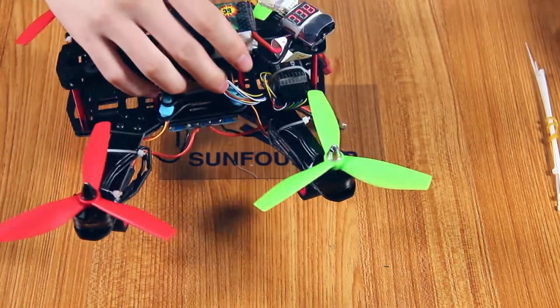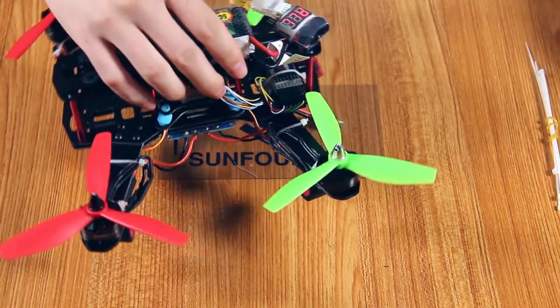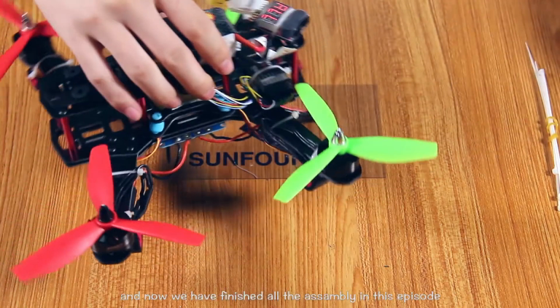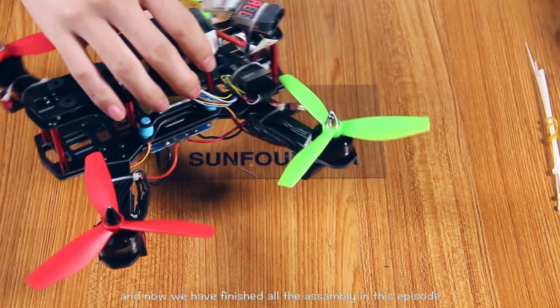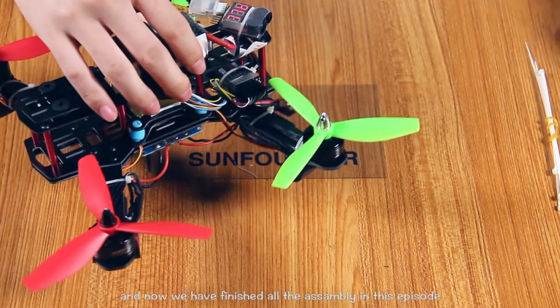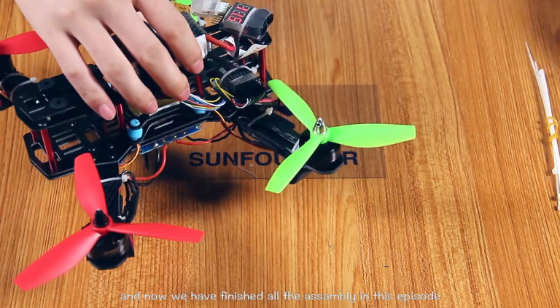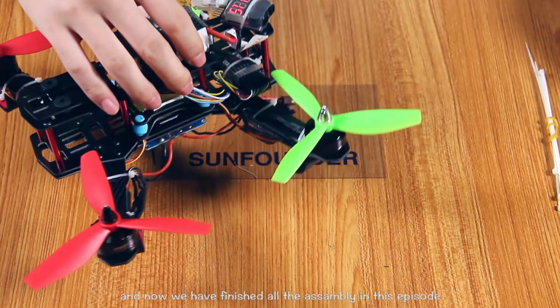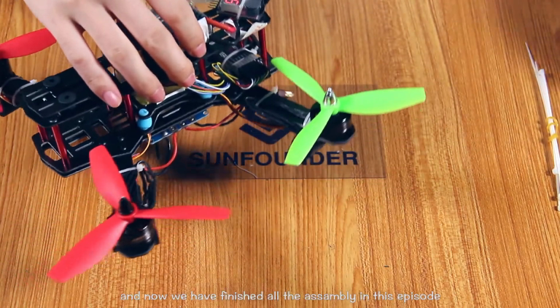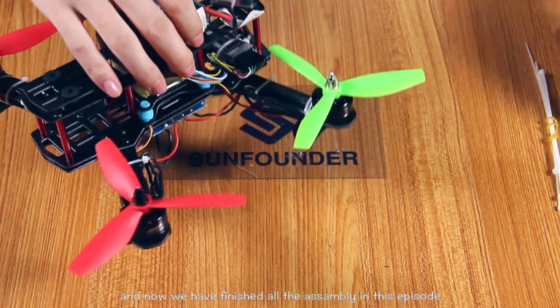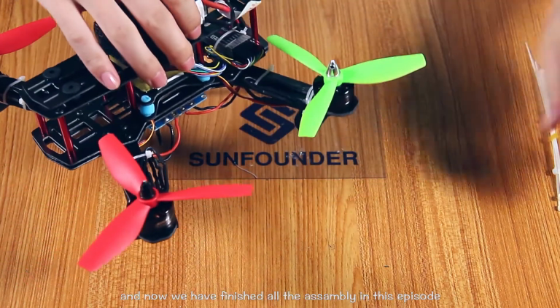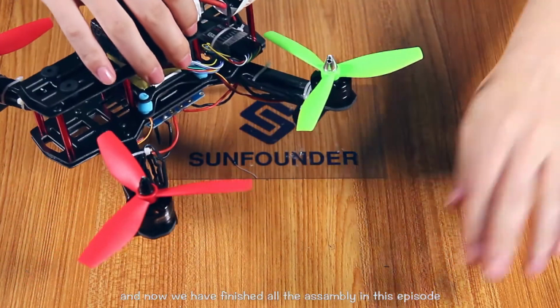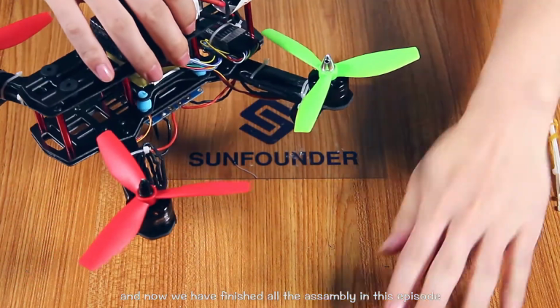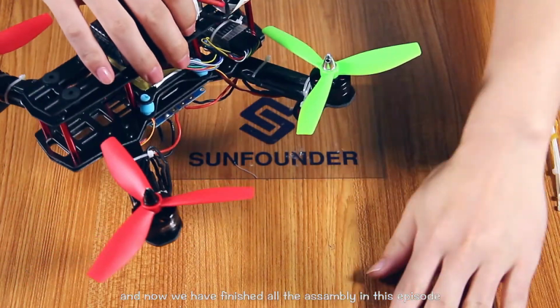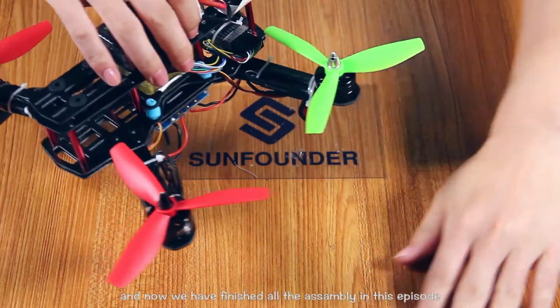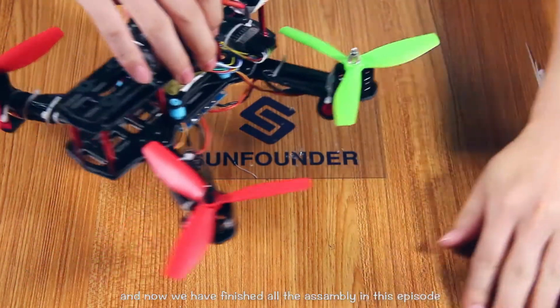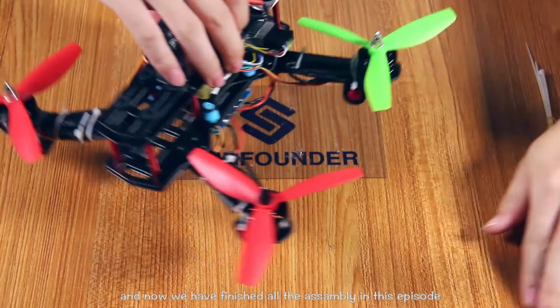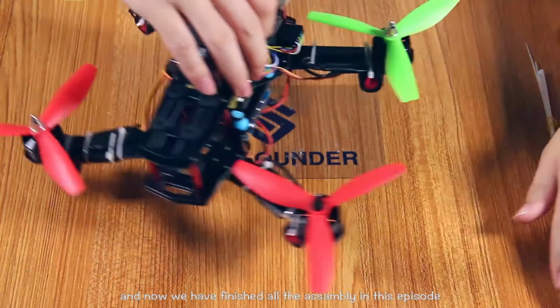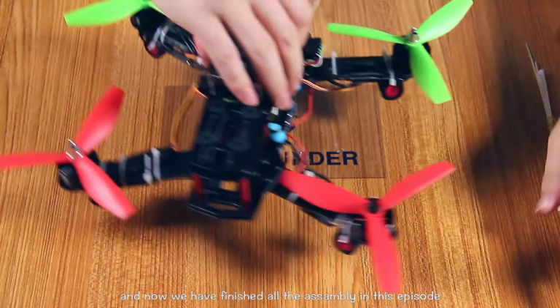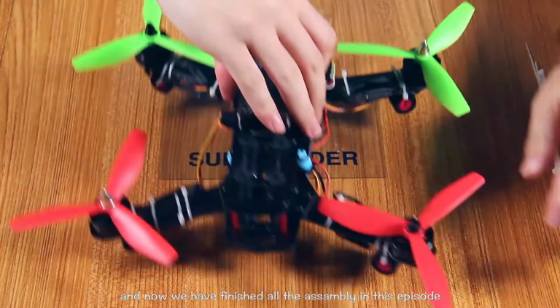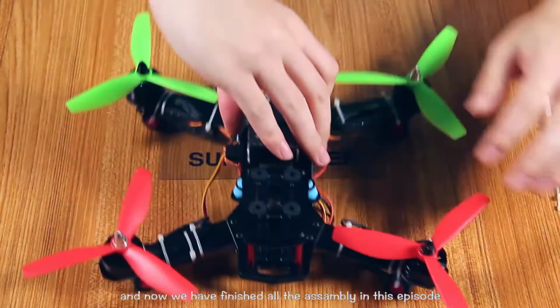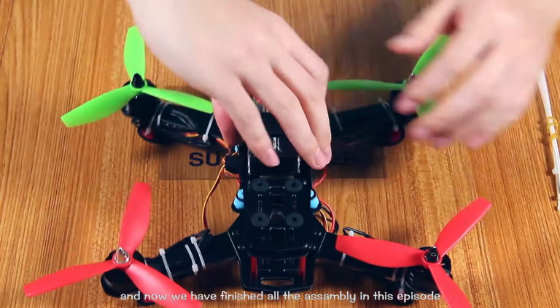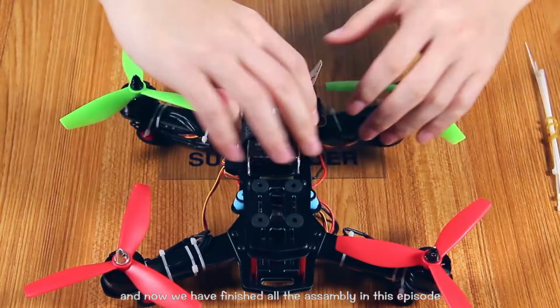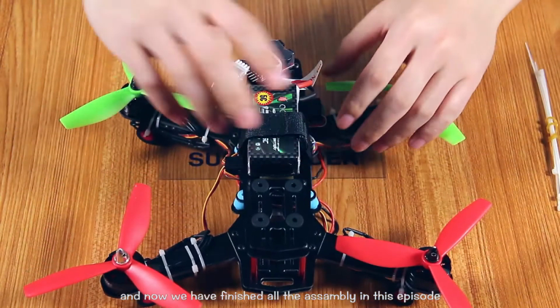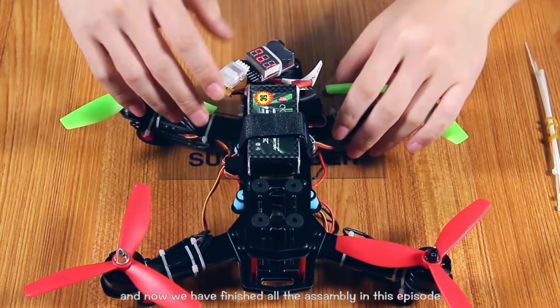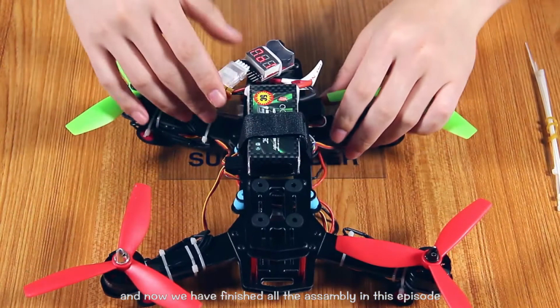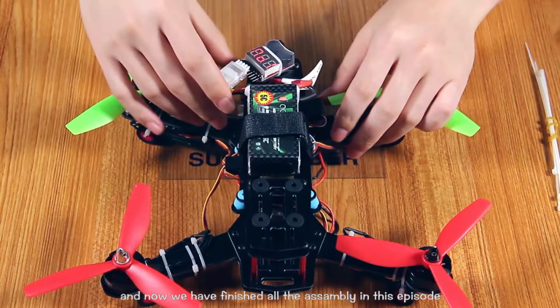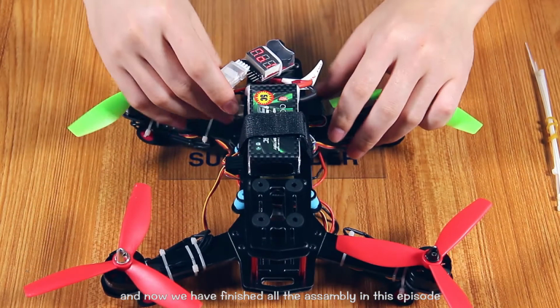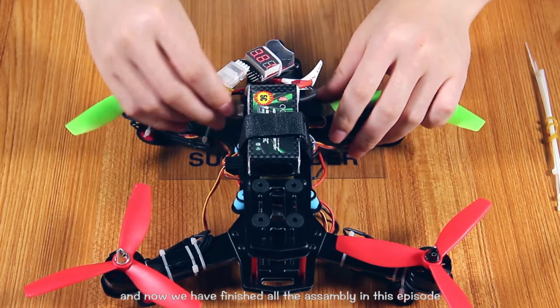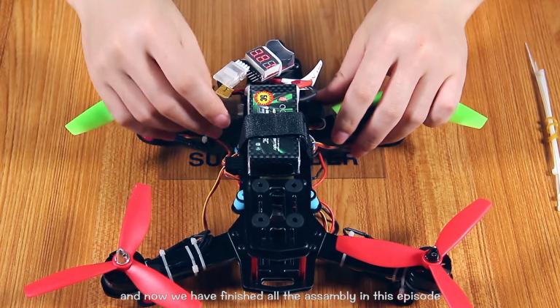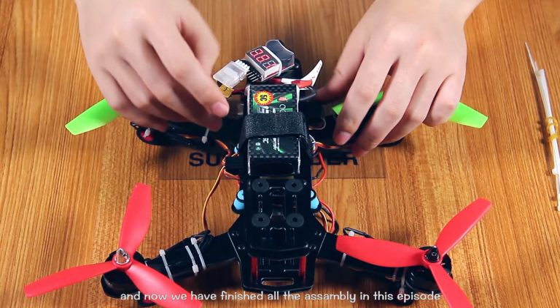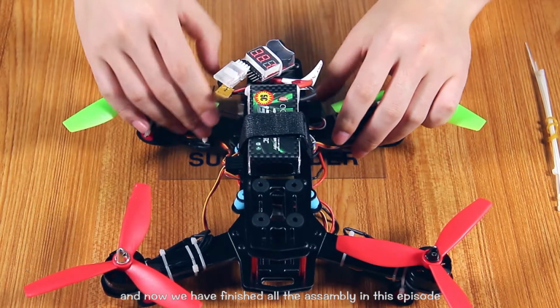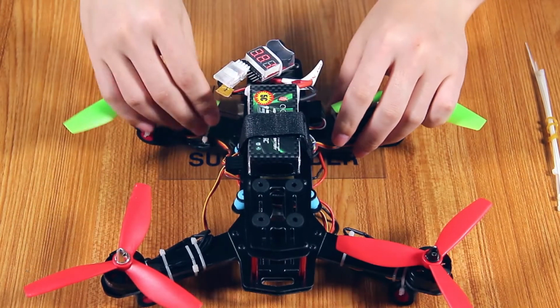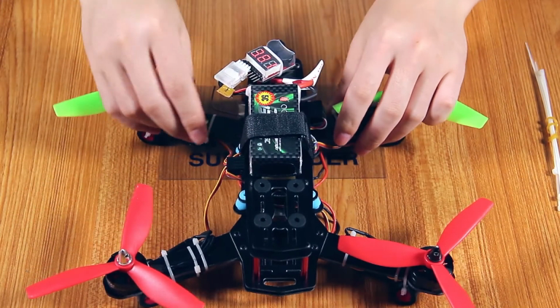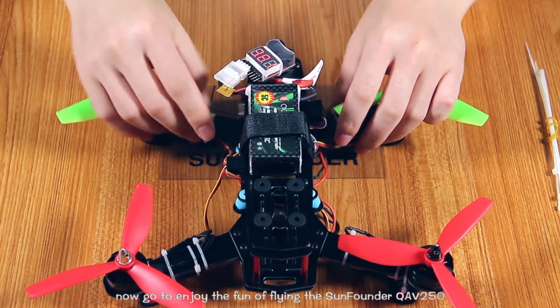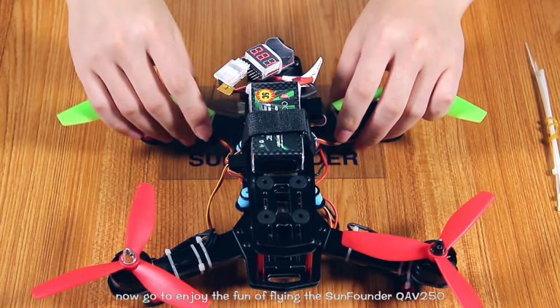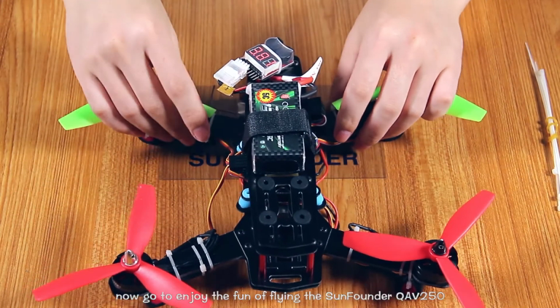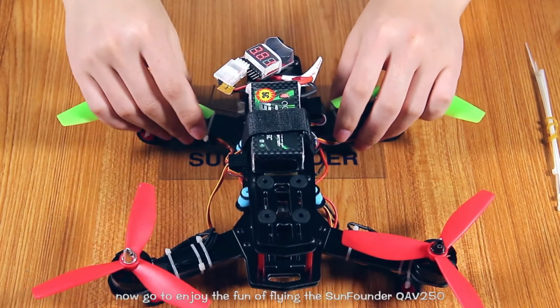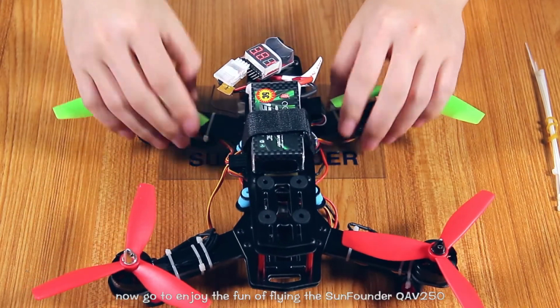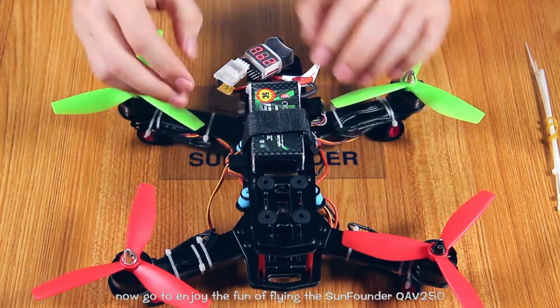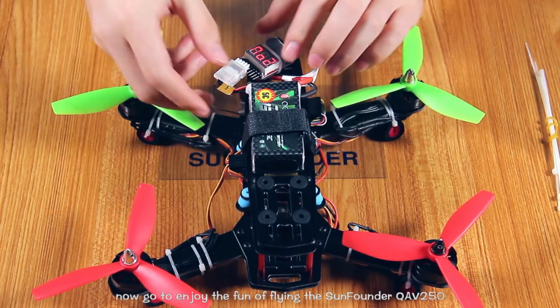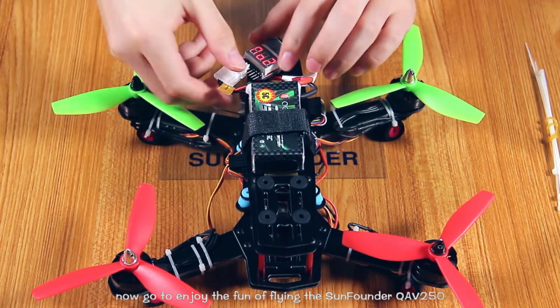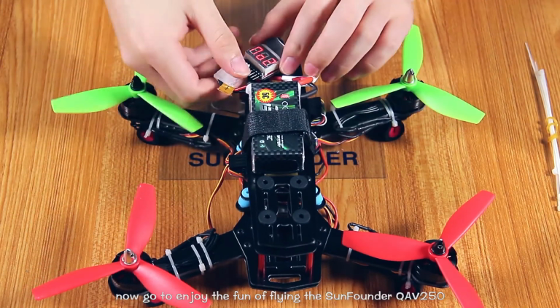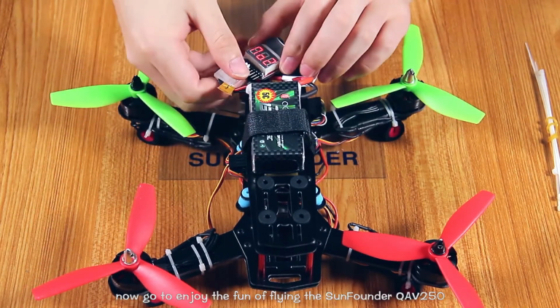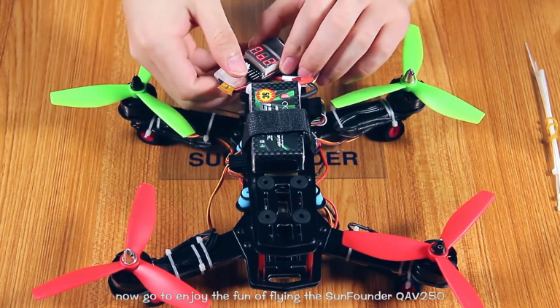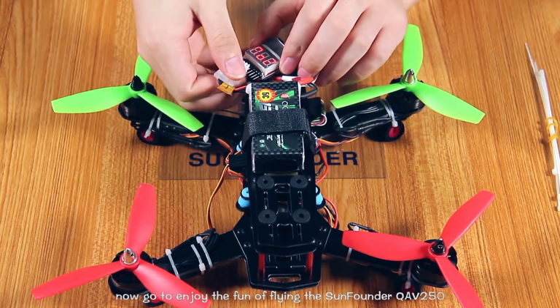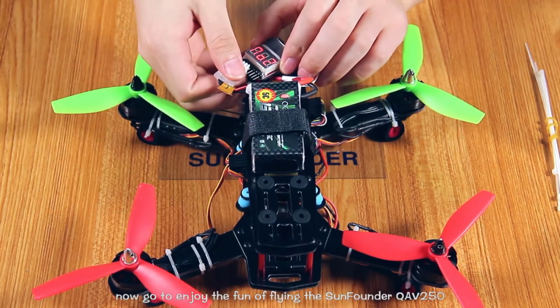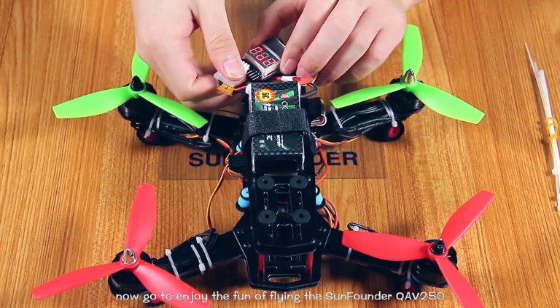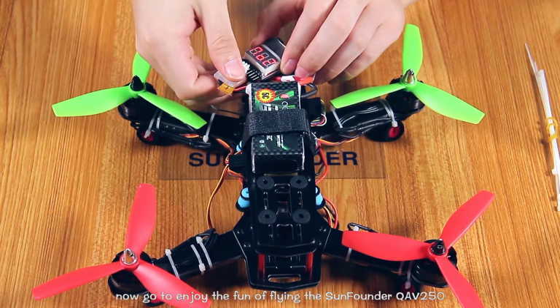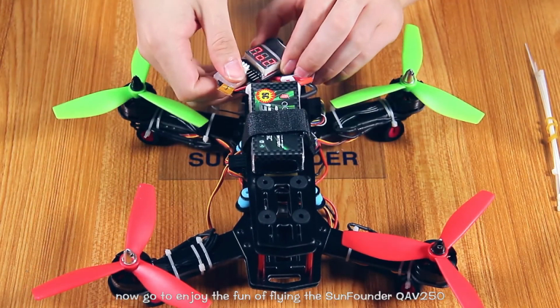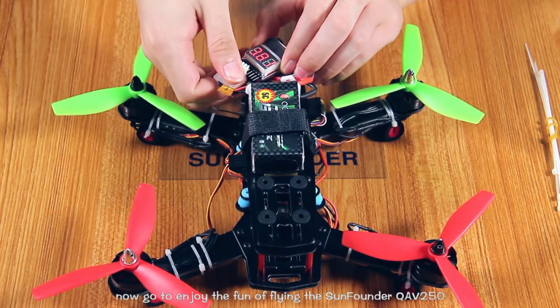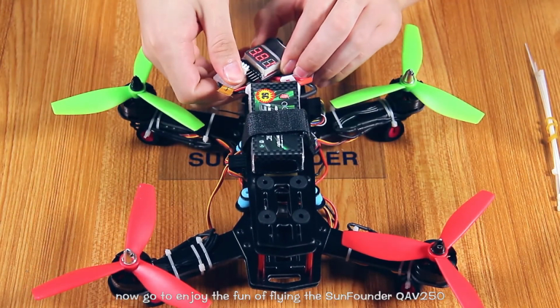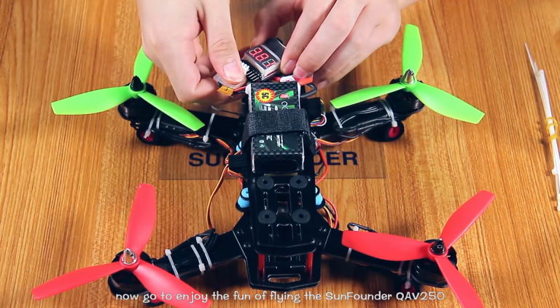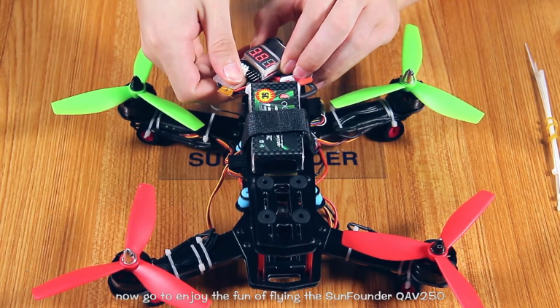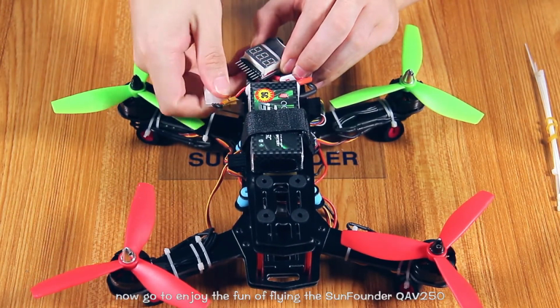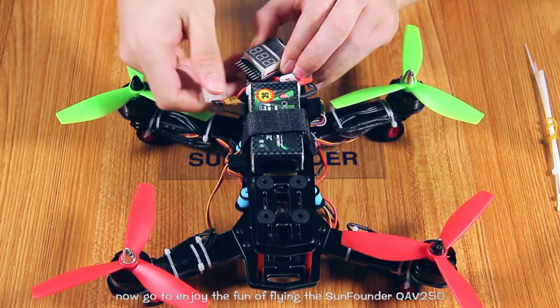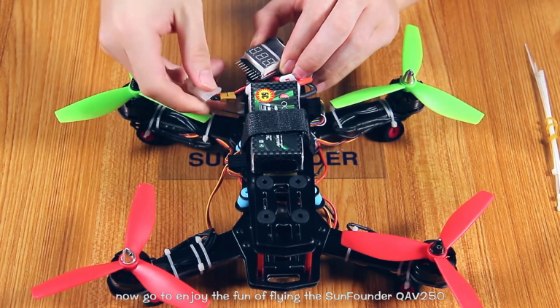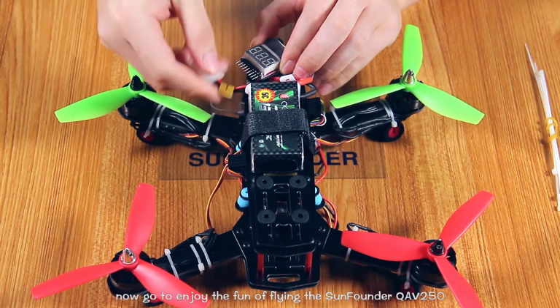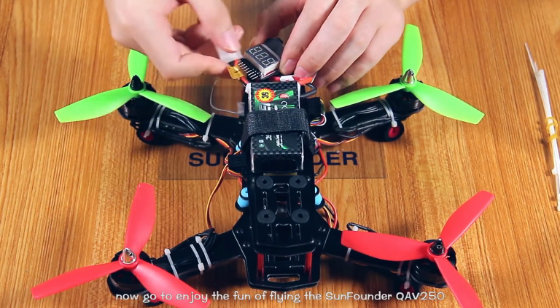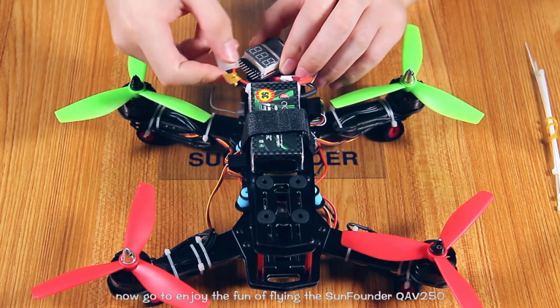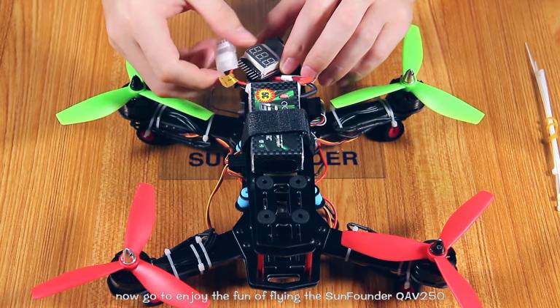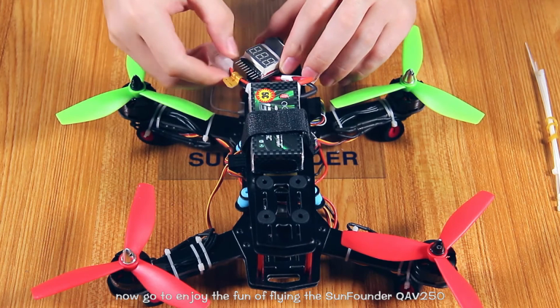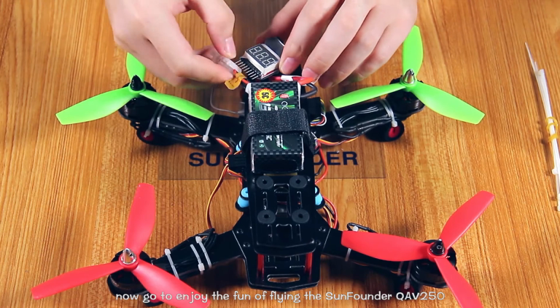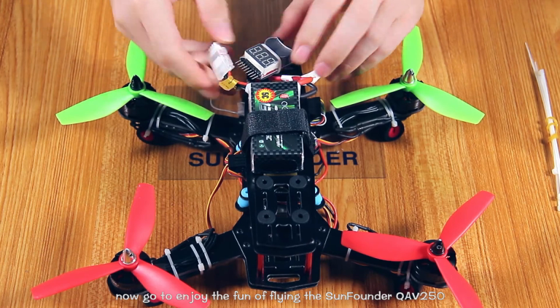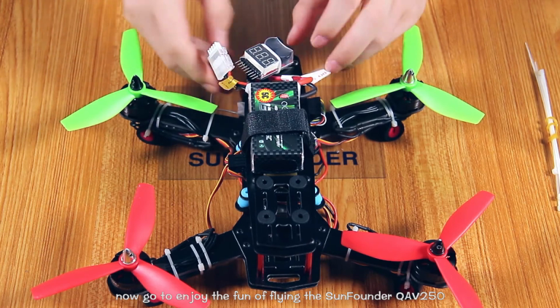And now we have finished all the assembly in this episode. Now go and enjoy the flying of the SunFounder QV250.